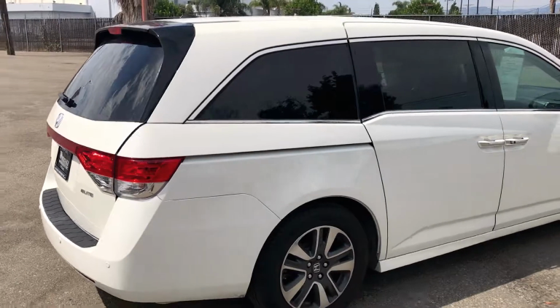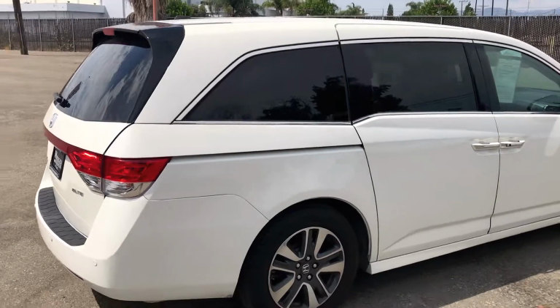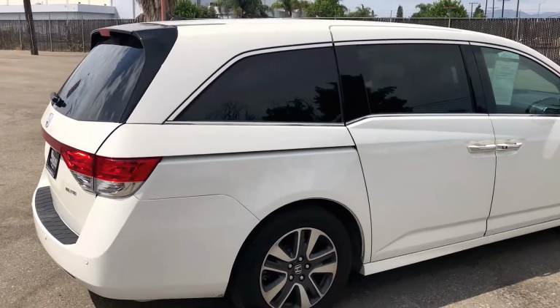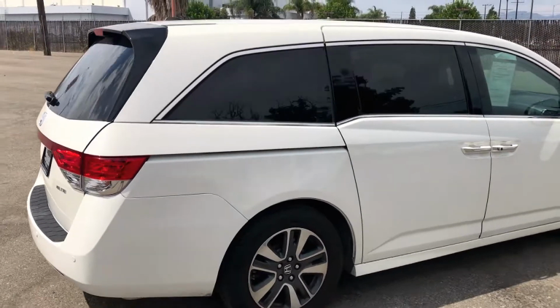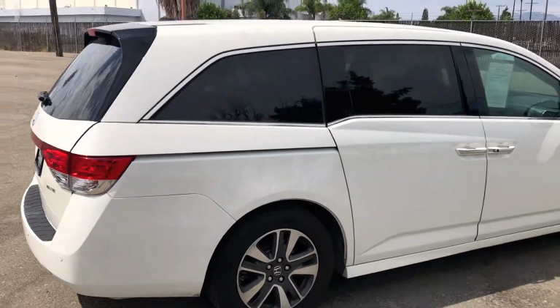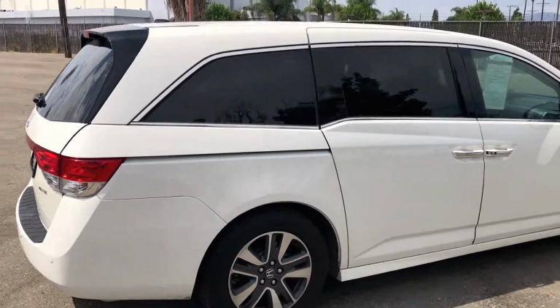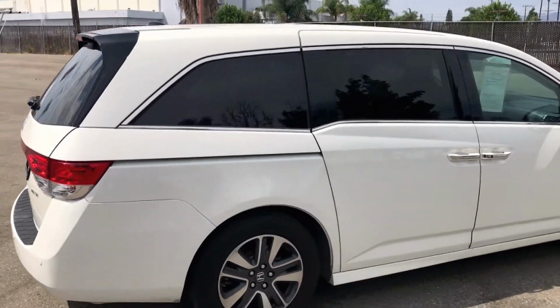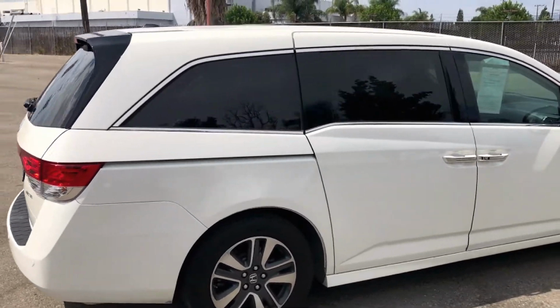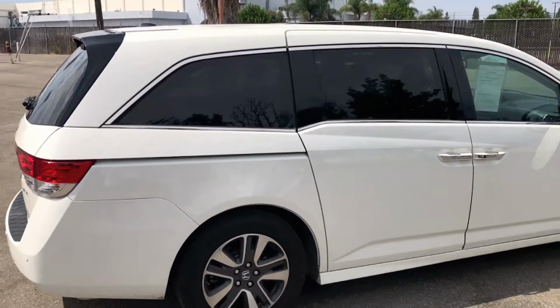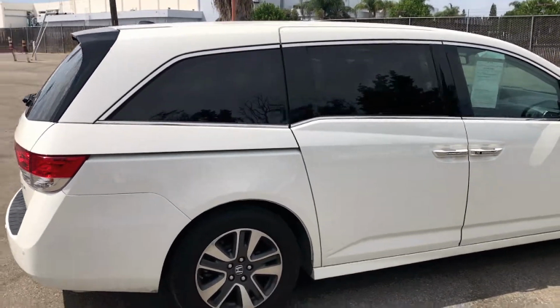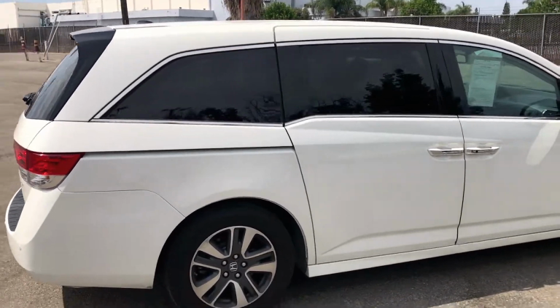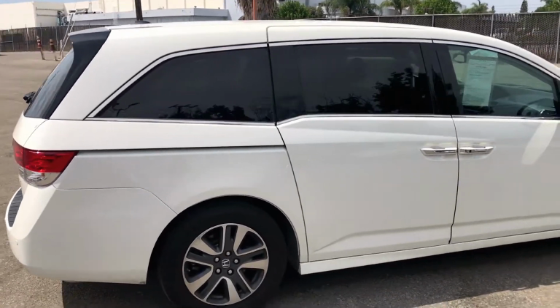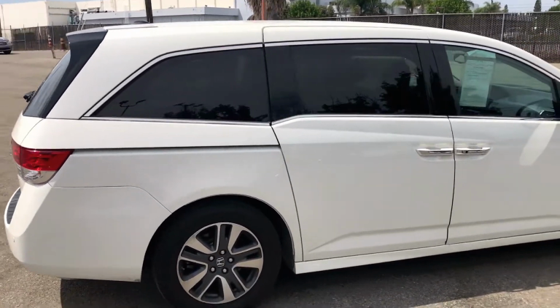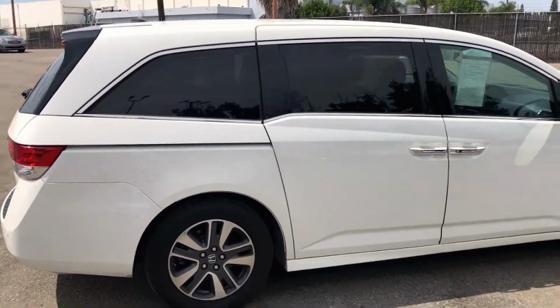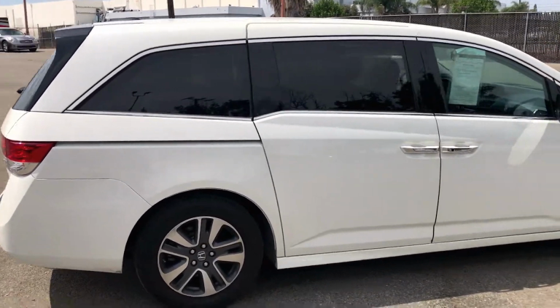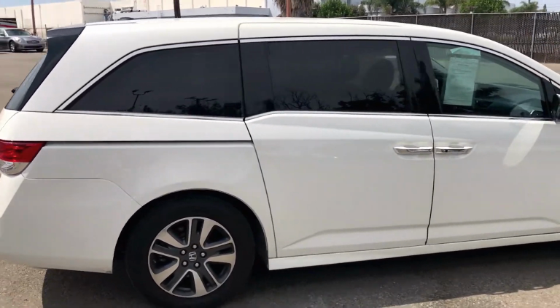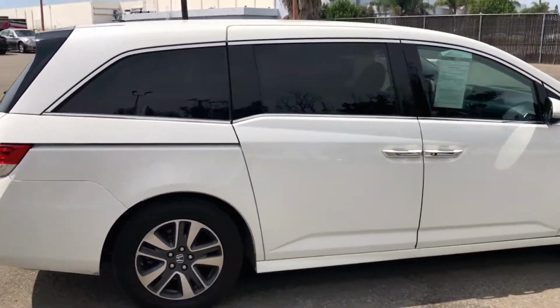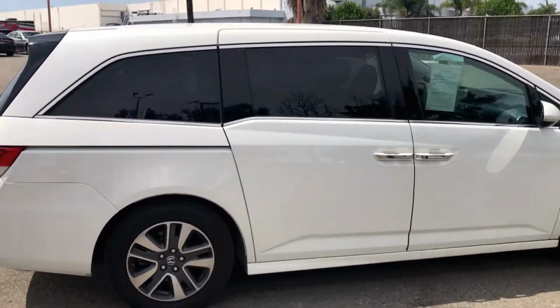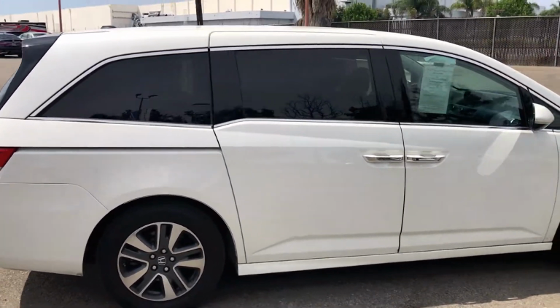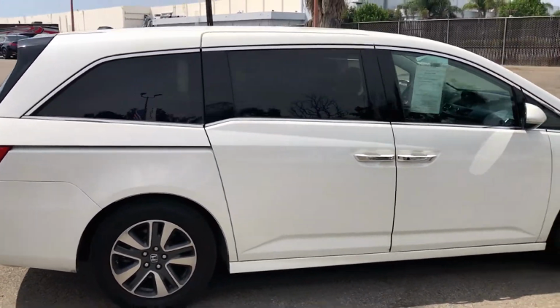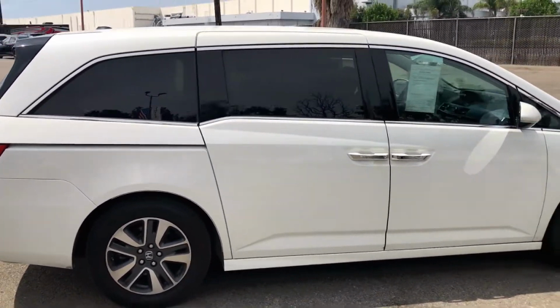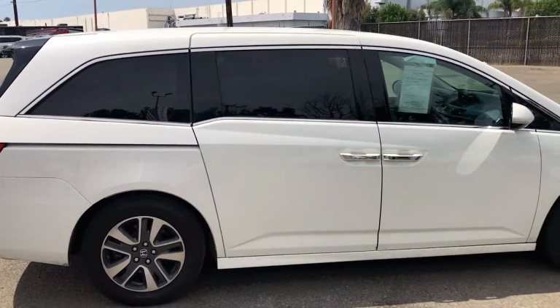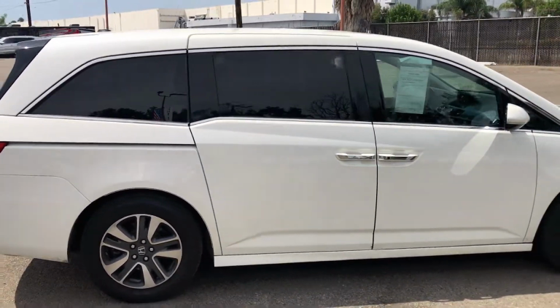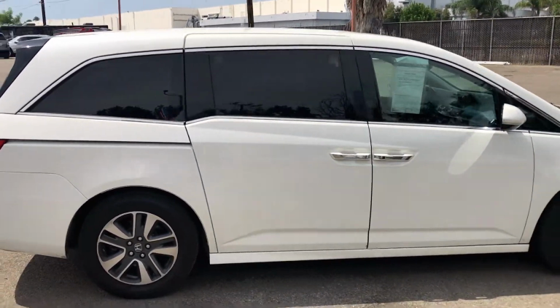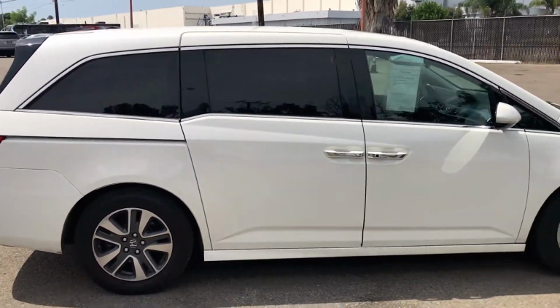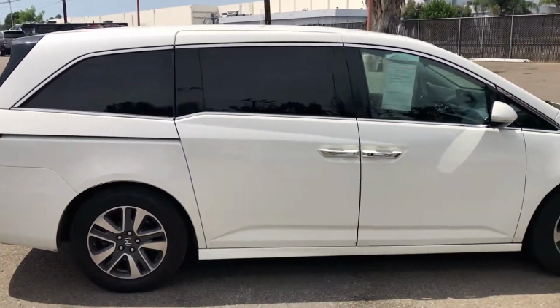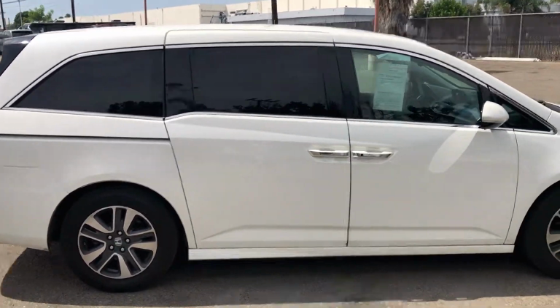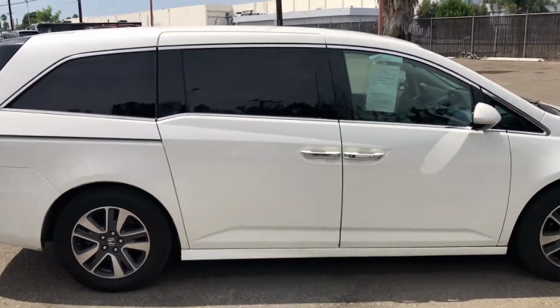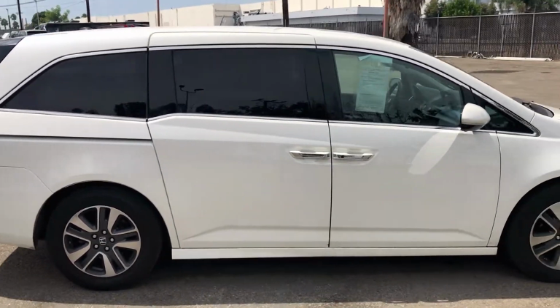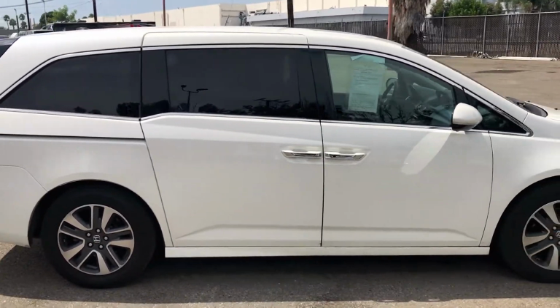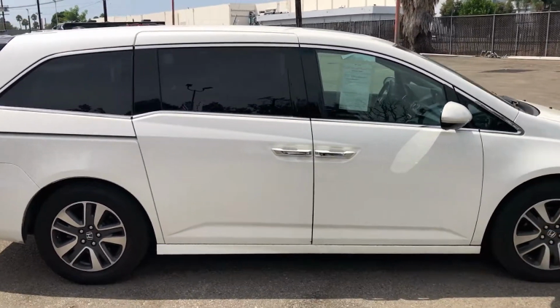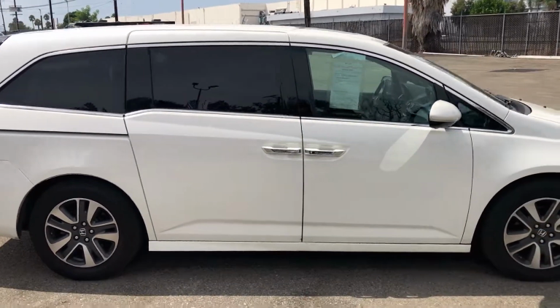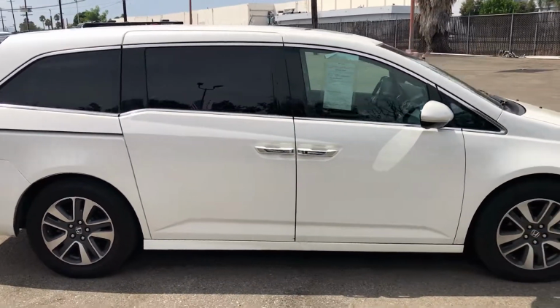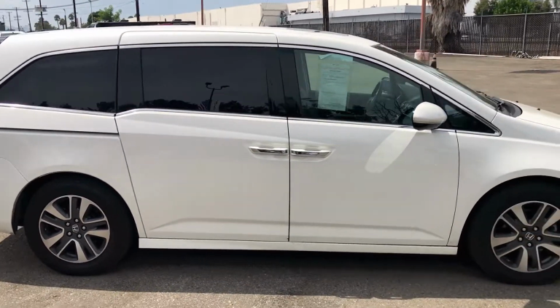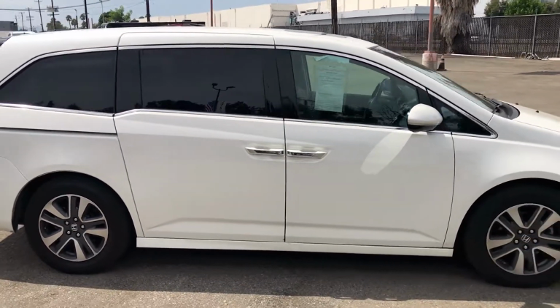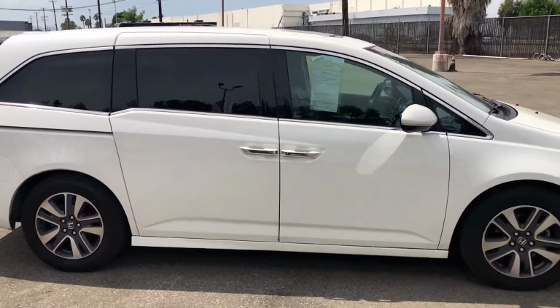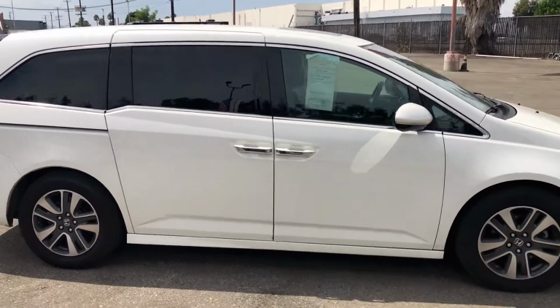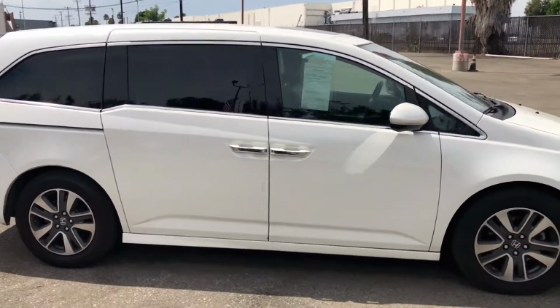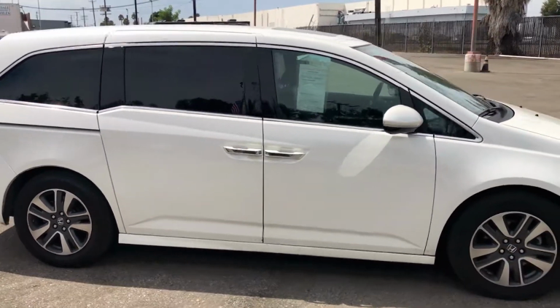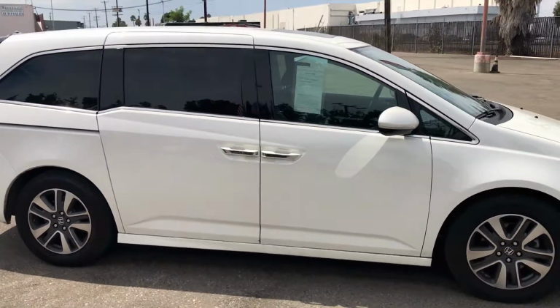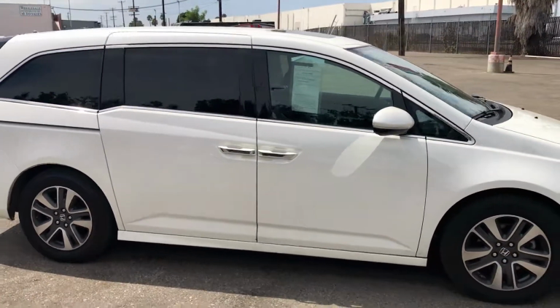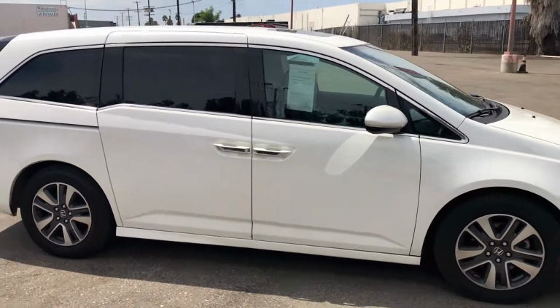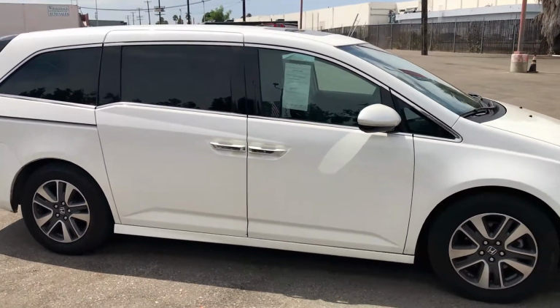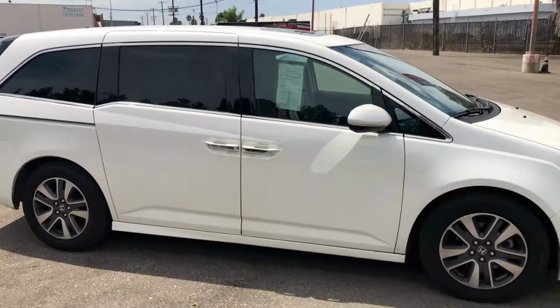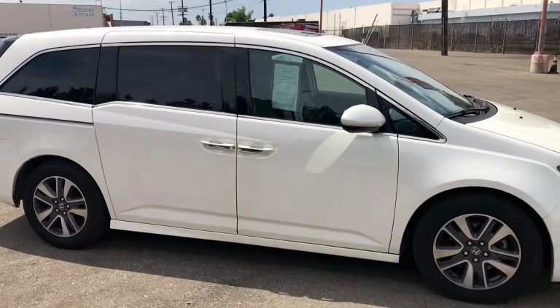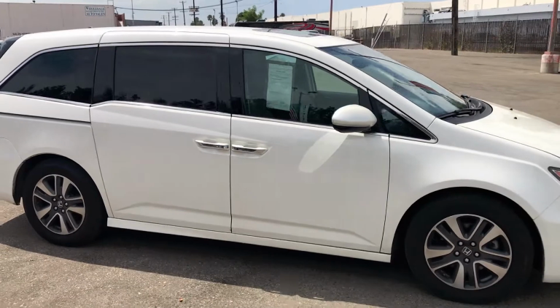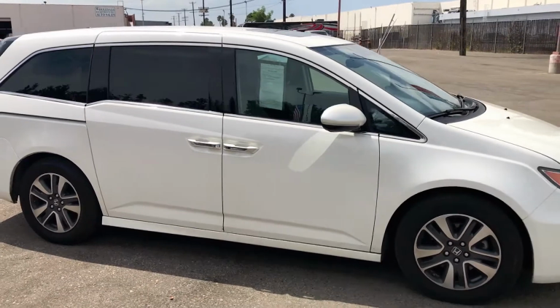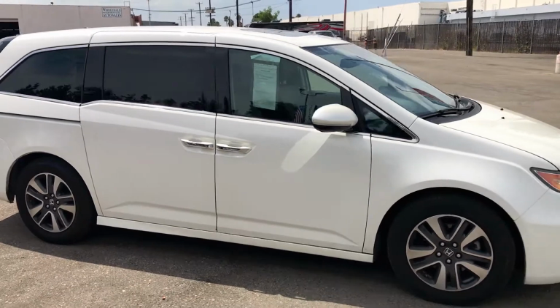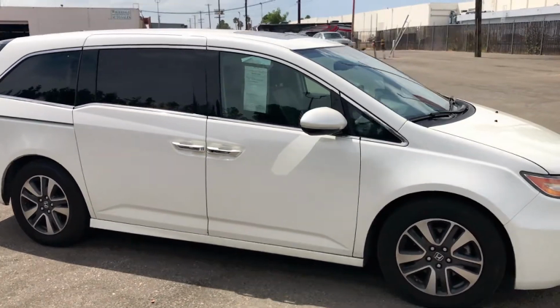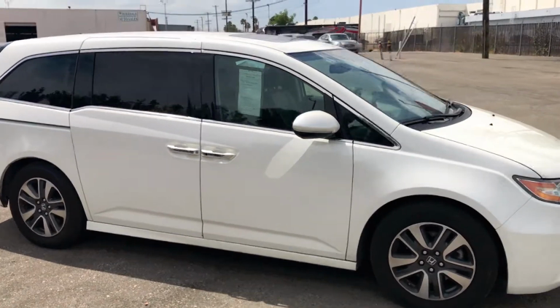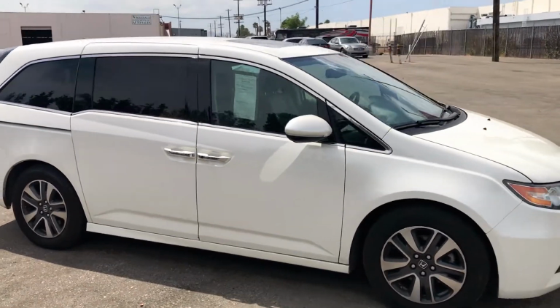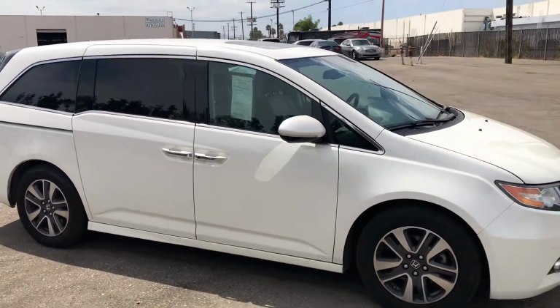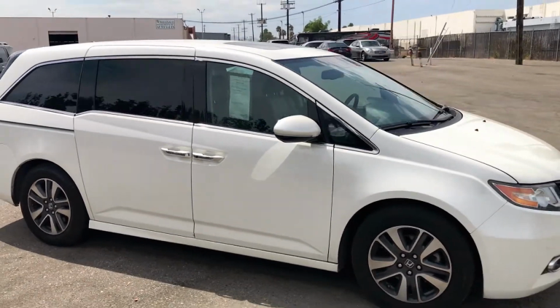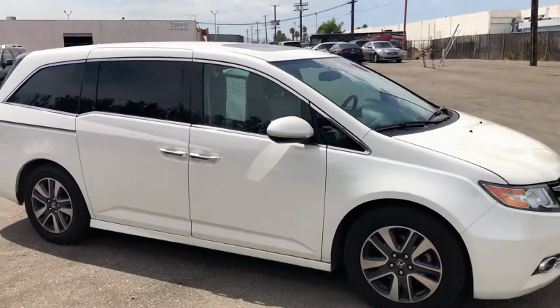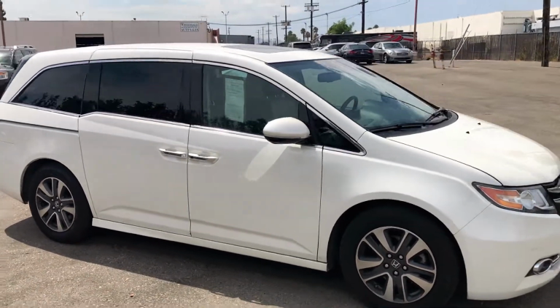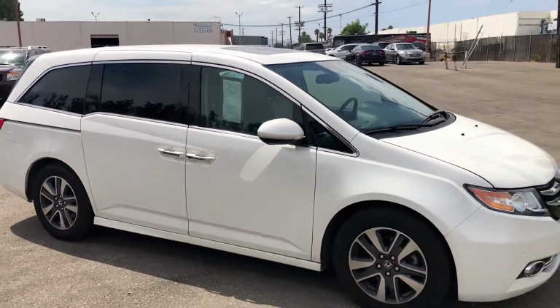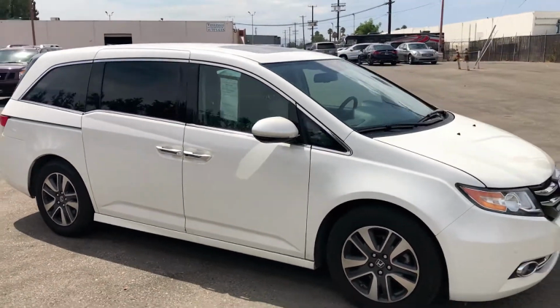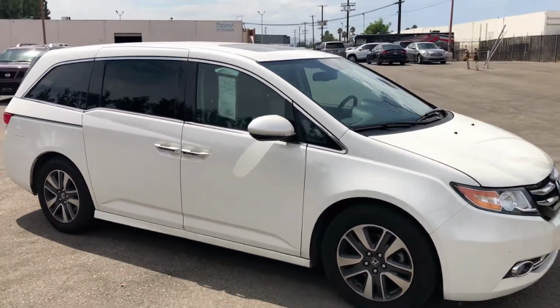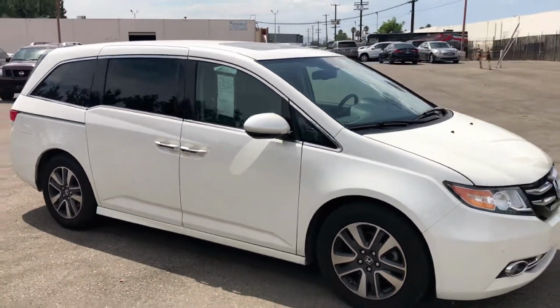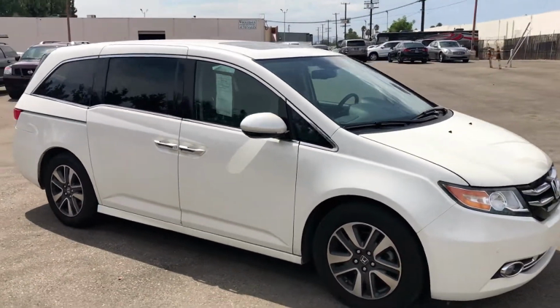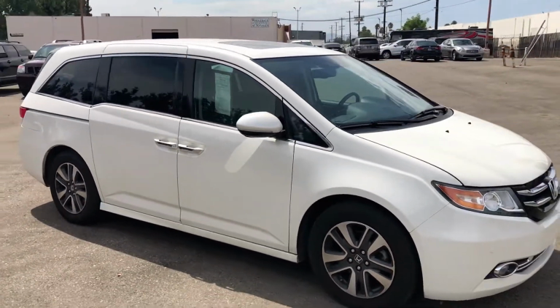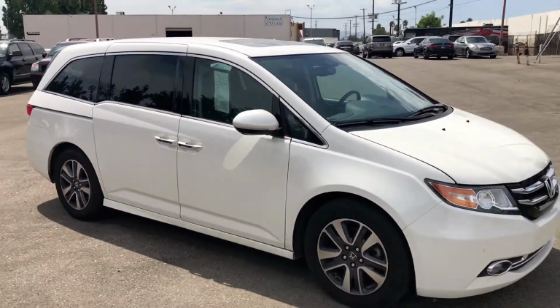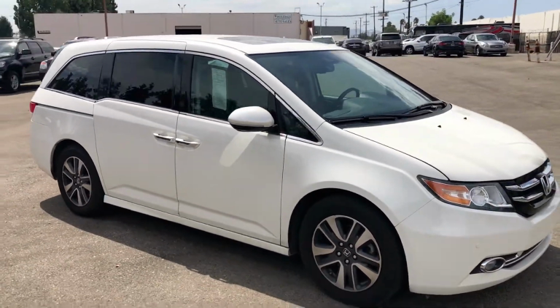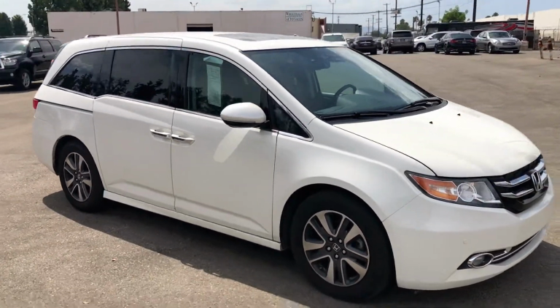This fully equipped minivan won't be on the lot long, so call Wholesale Investments Incorporated today to schedule your test drive.